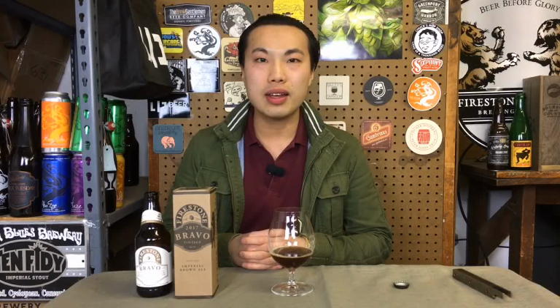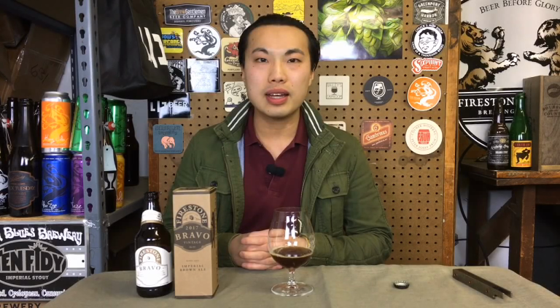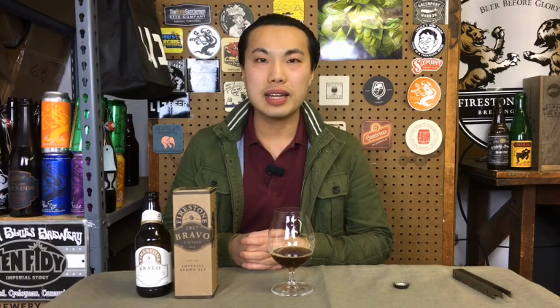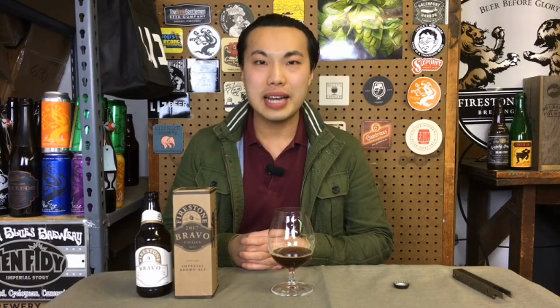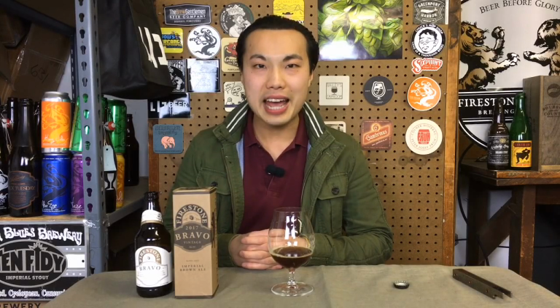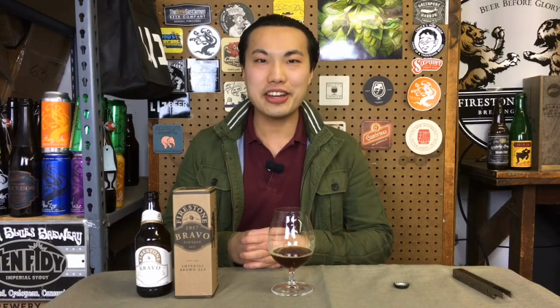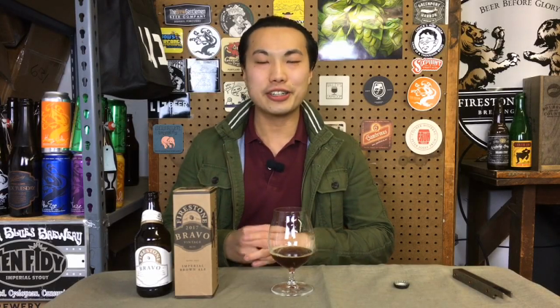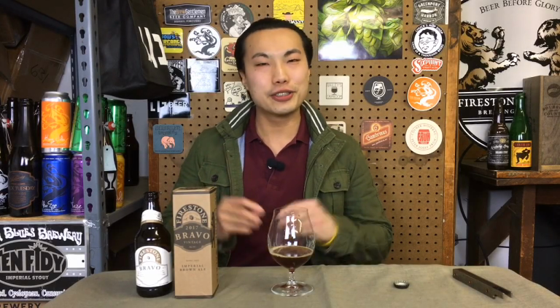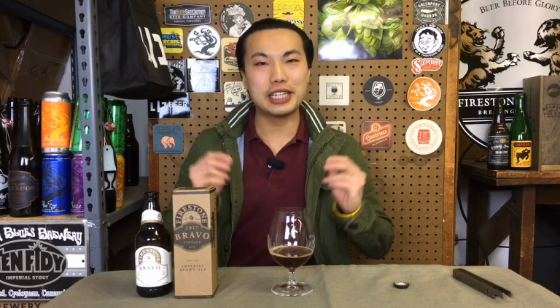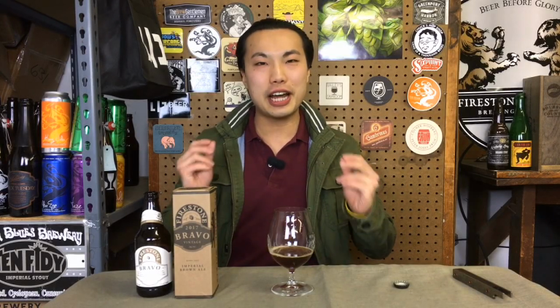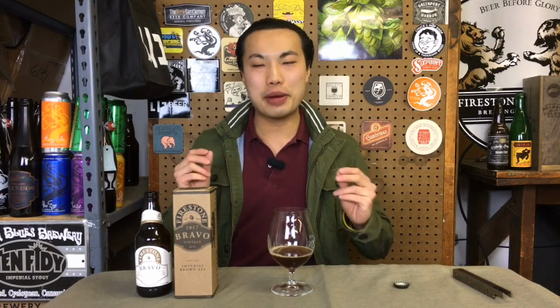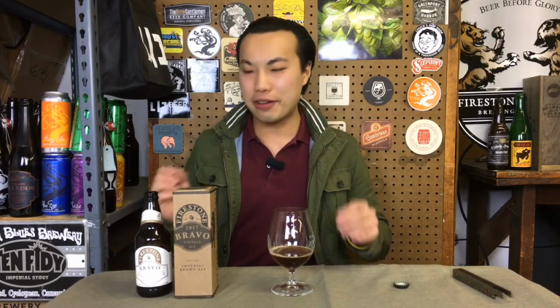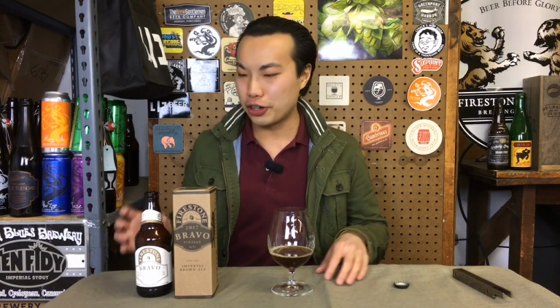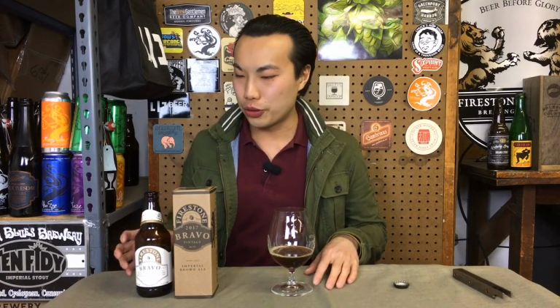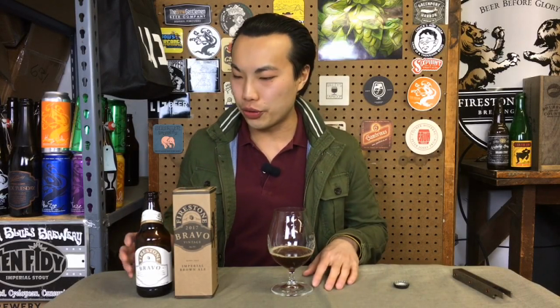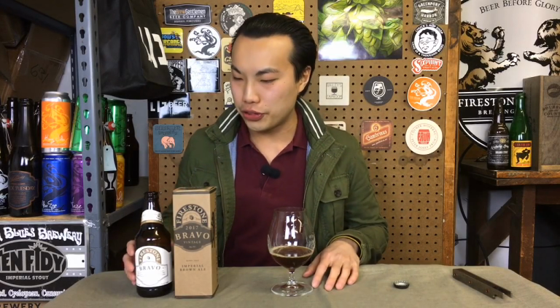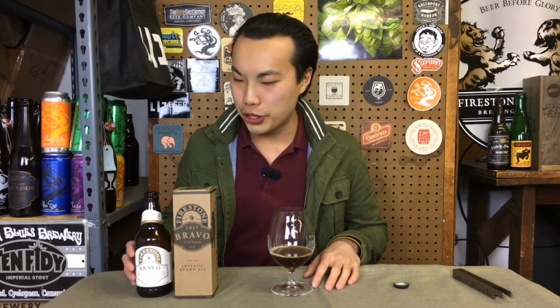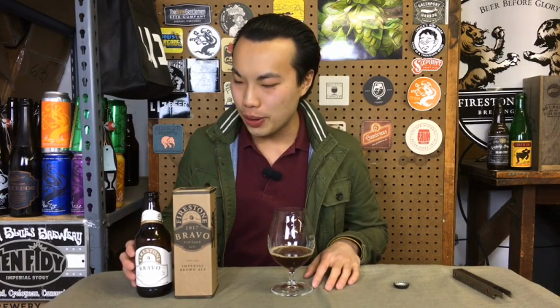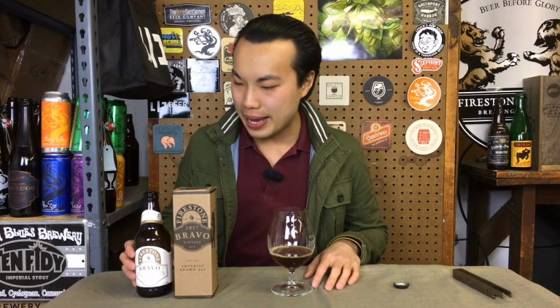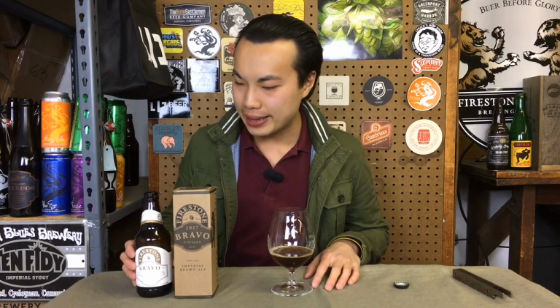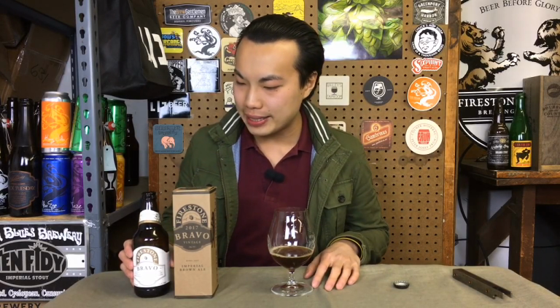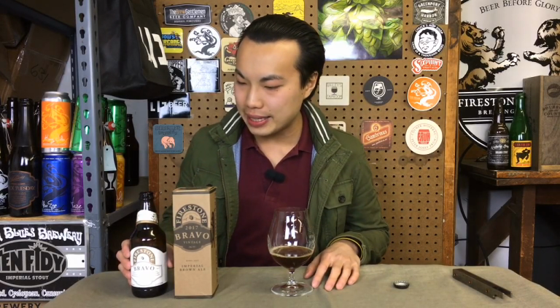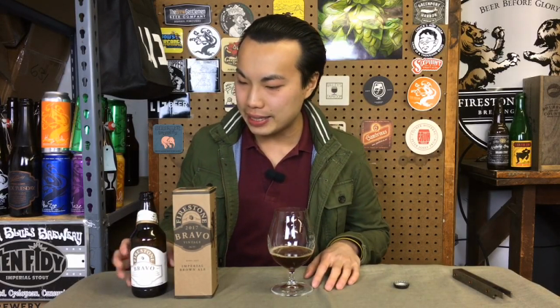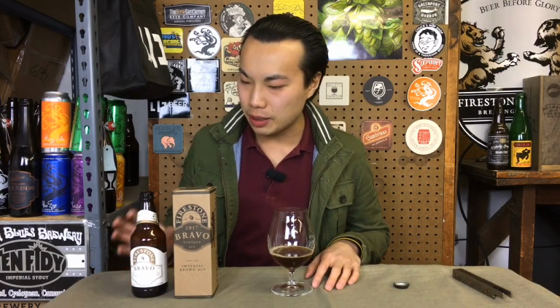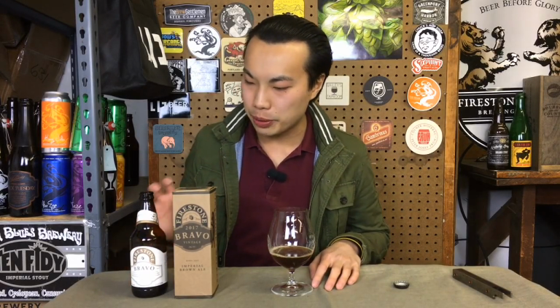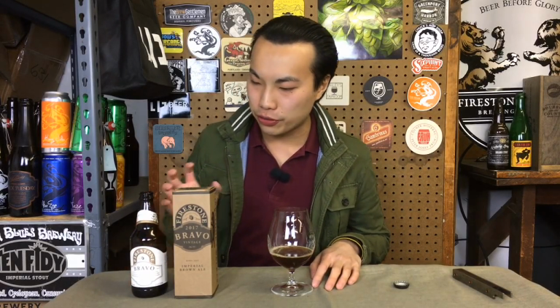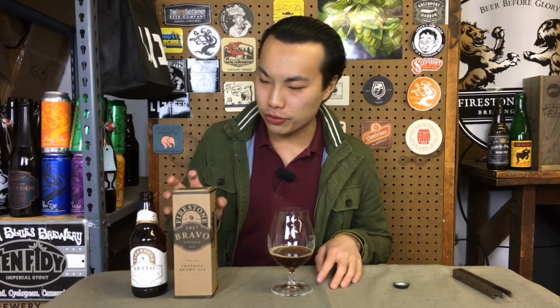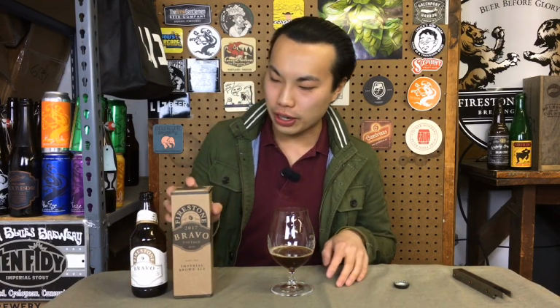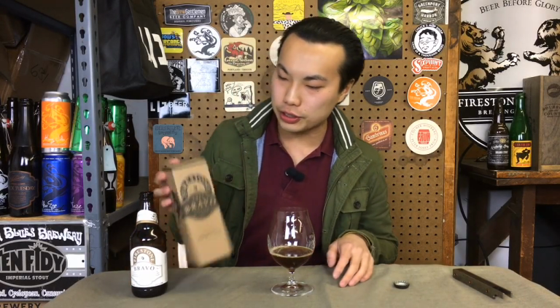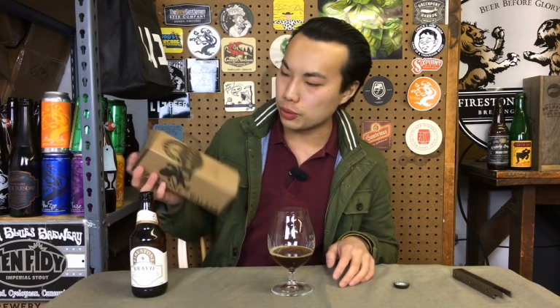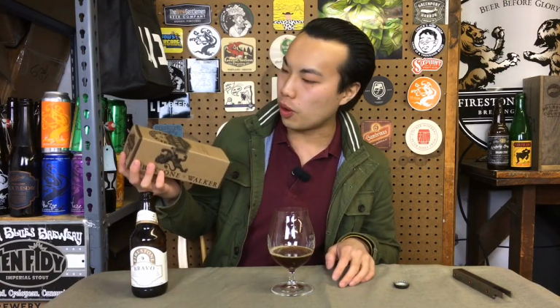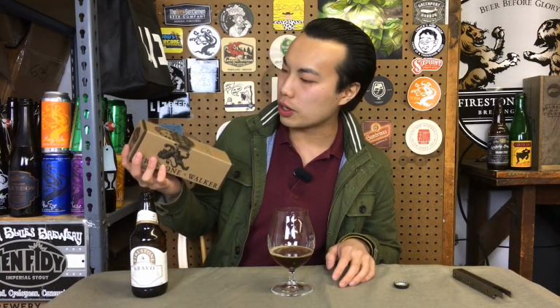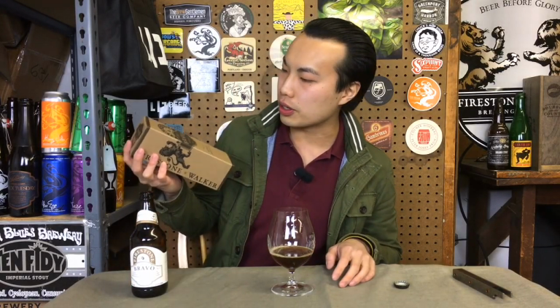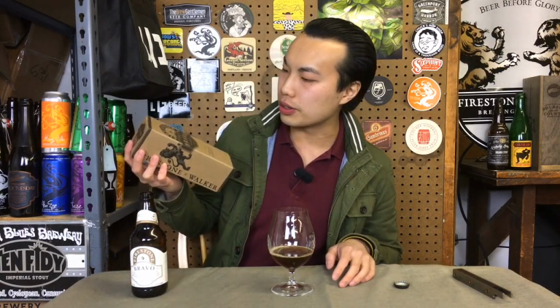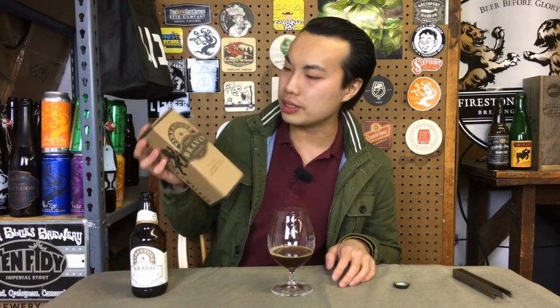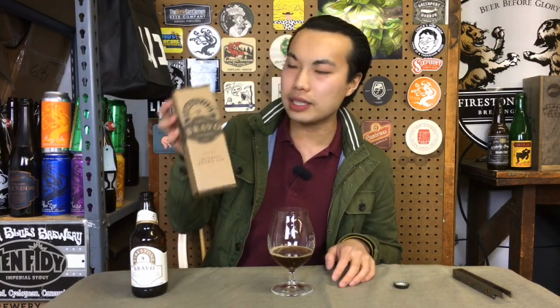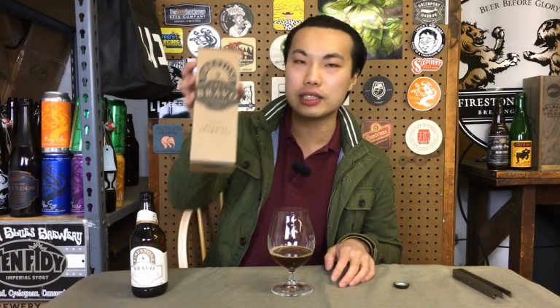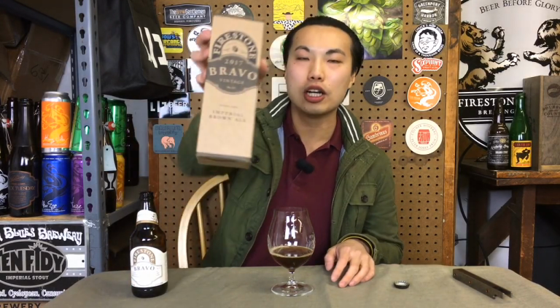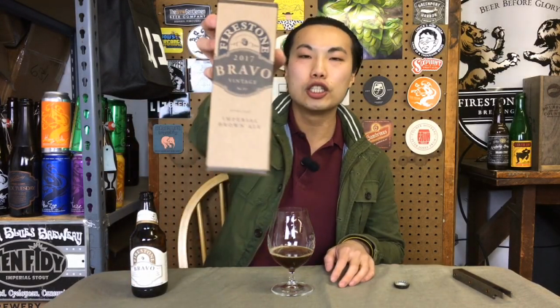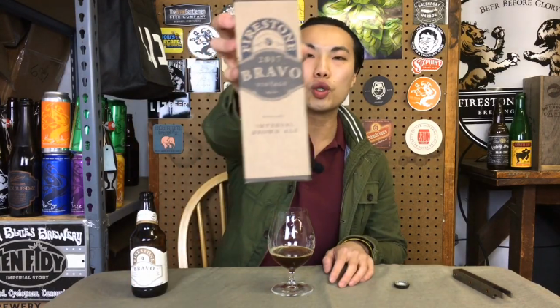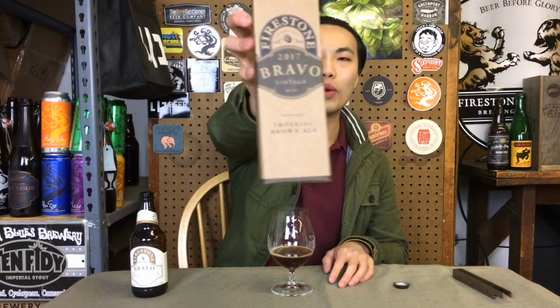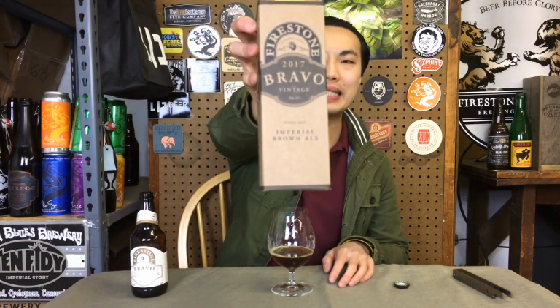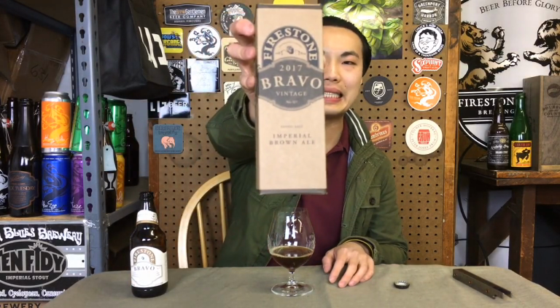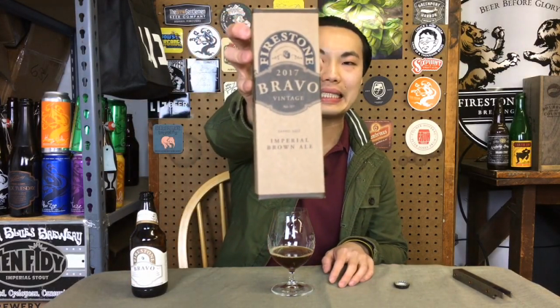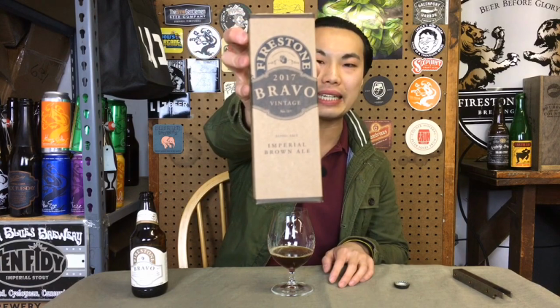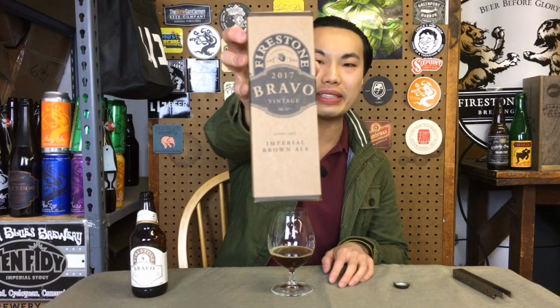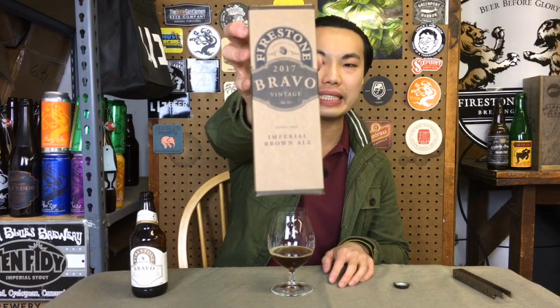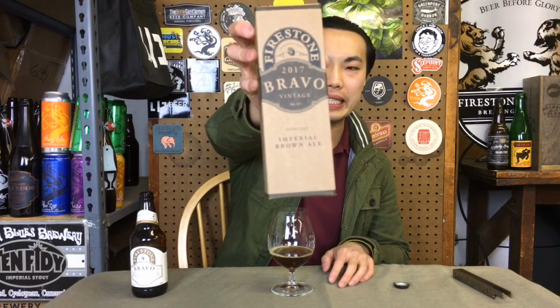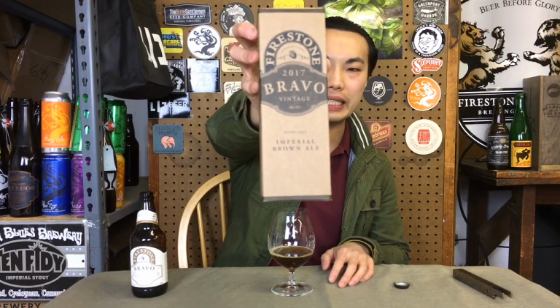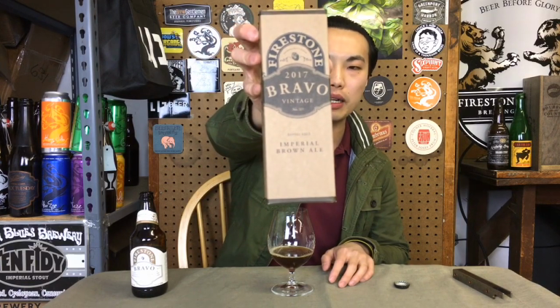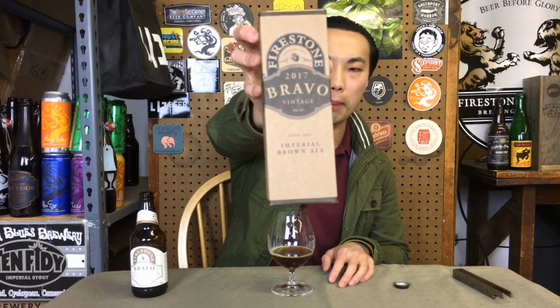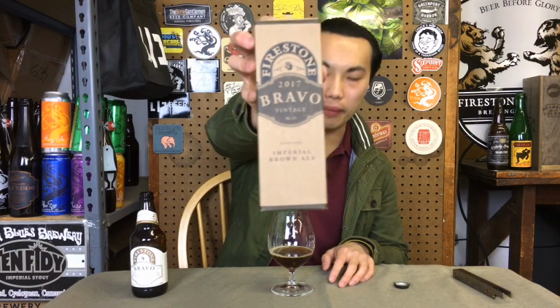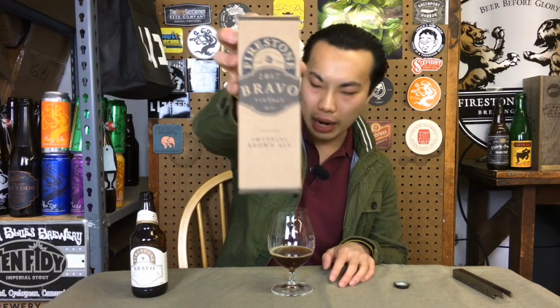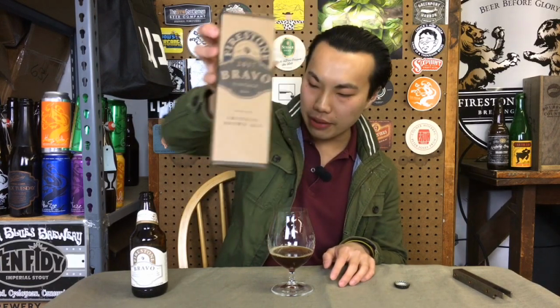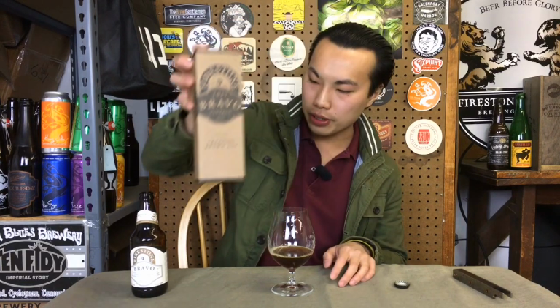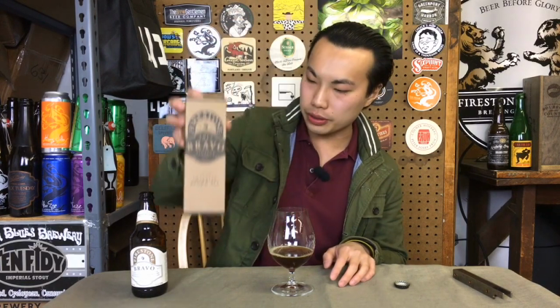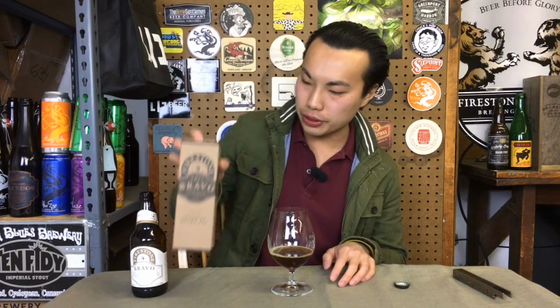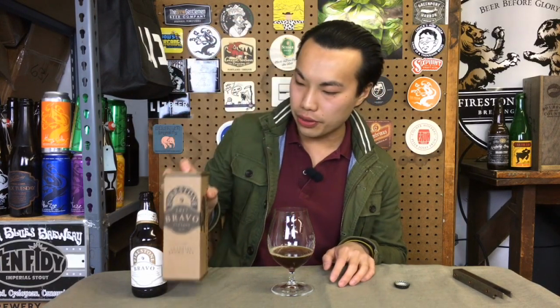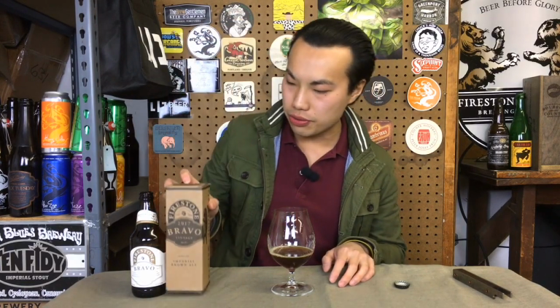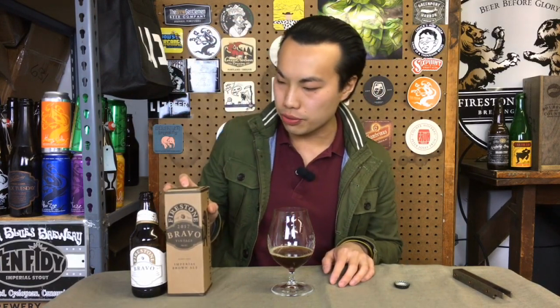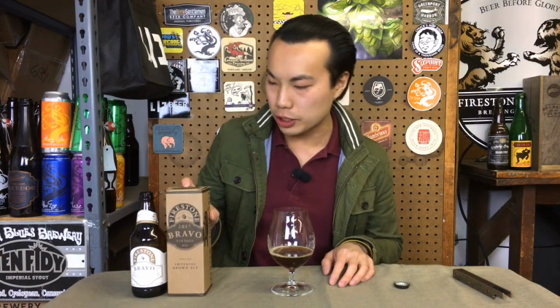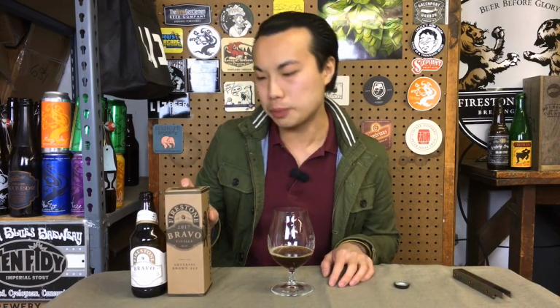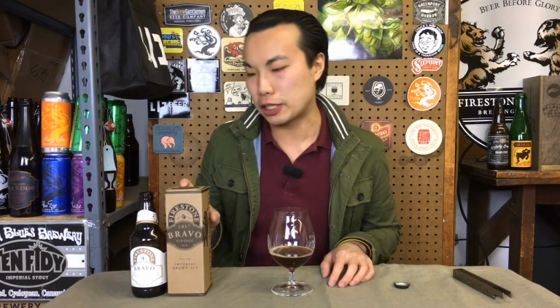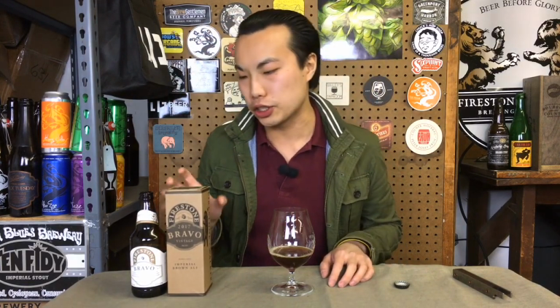Hey there, so today we have another review and this is a beer from Firestone Walker. This is 2017 Bravo, so this is really special.